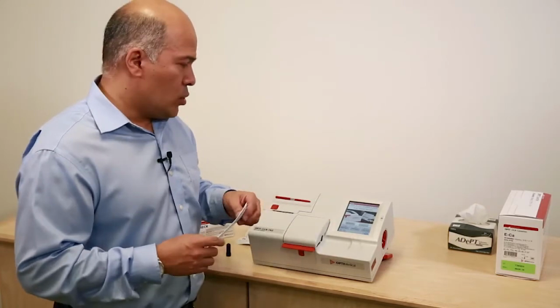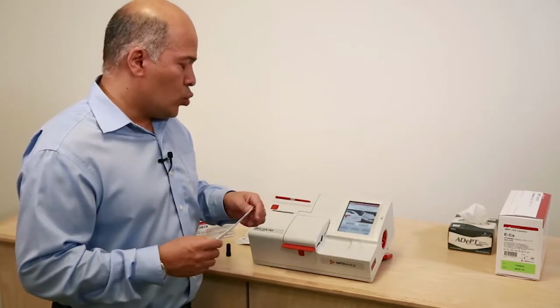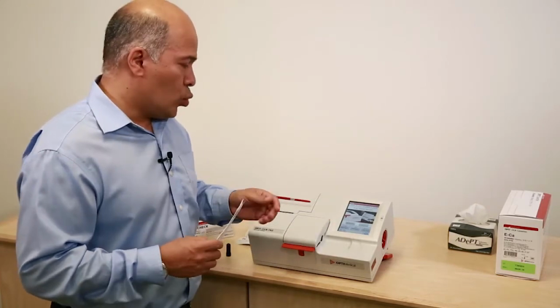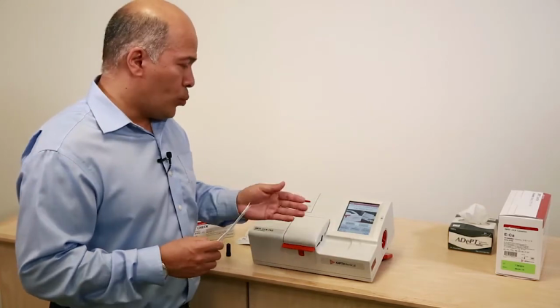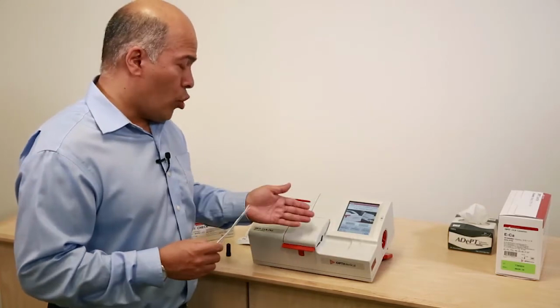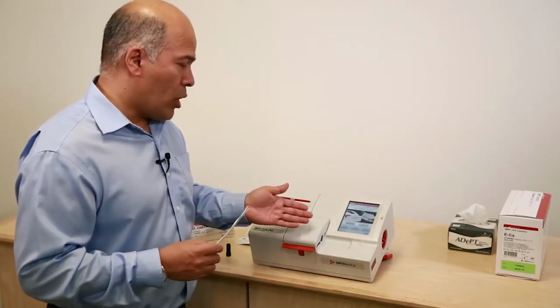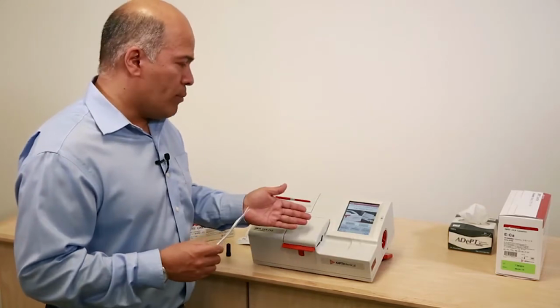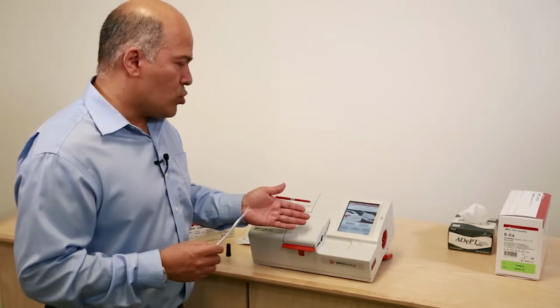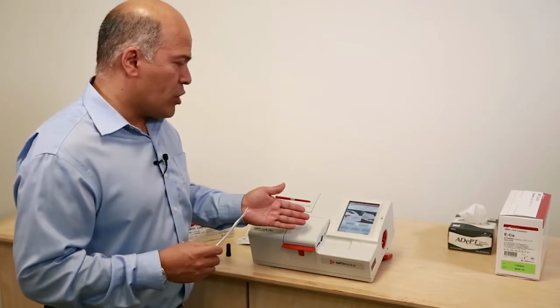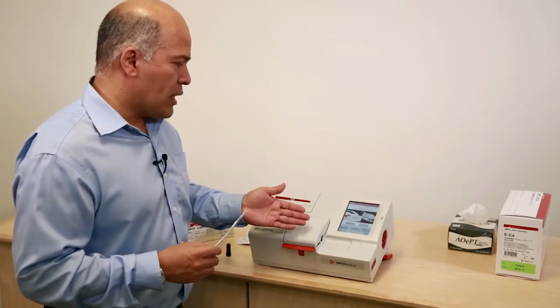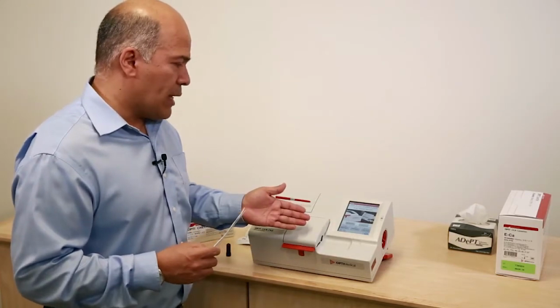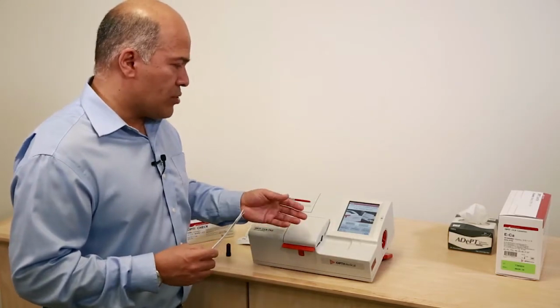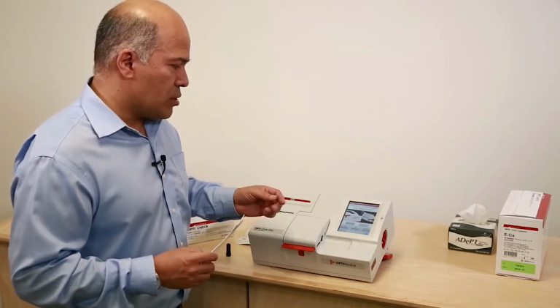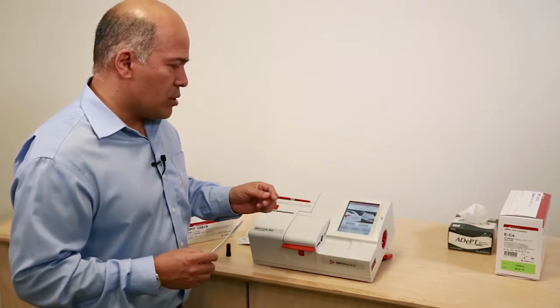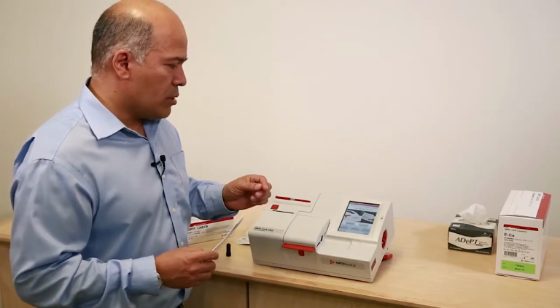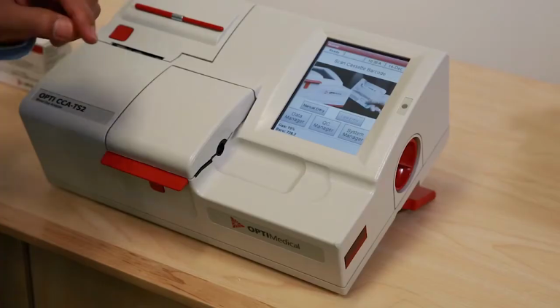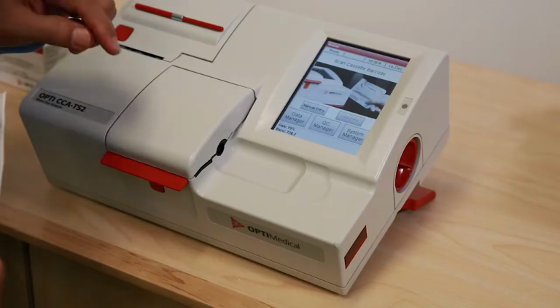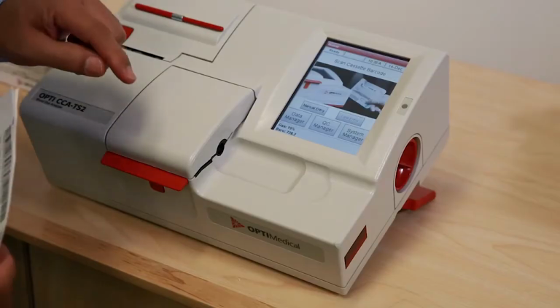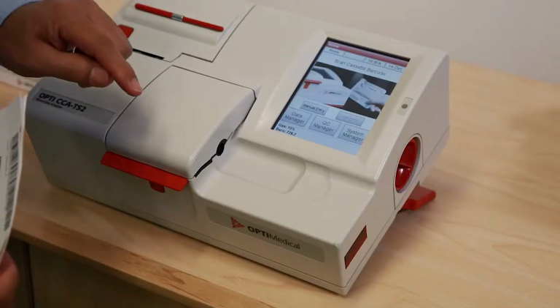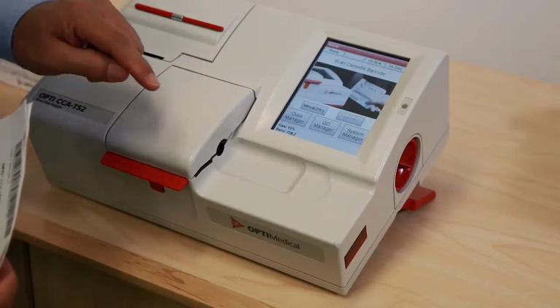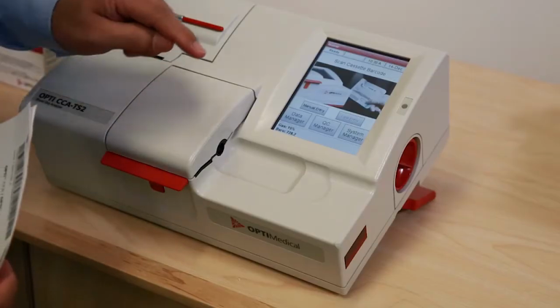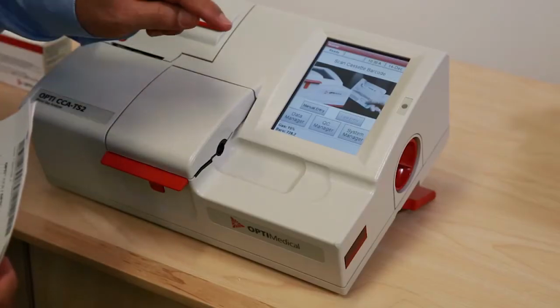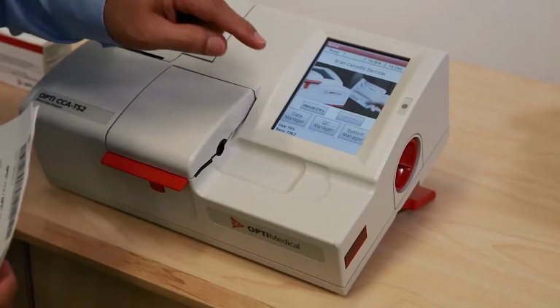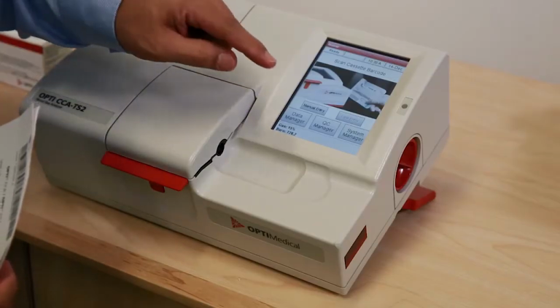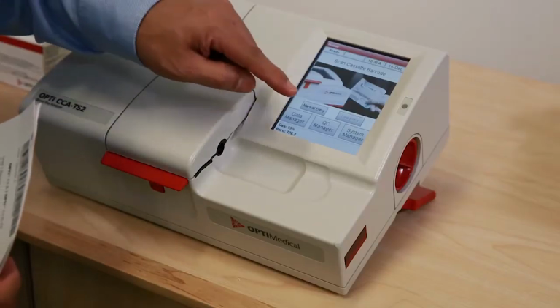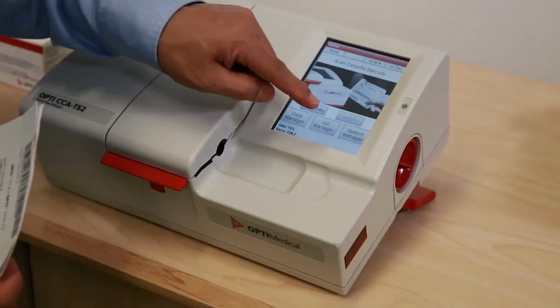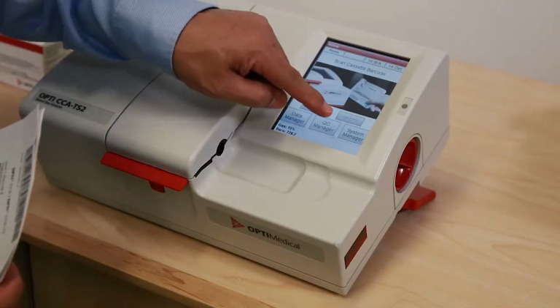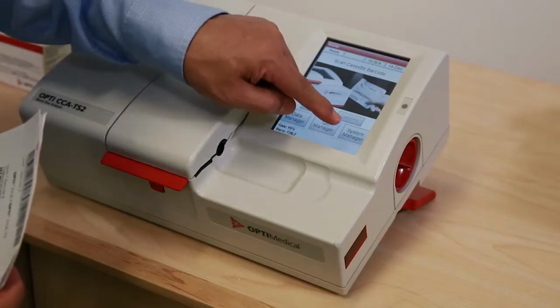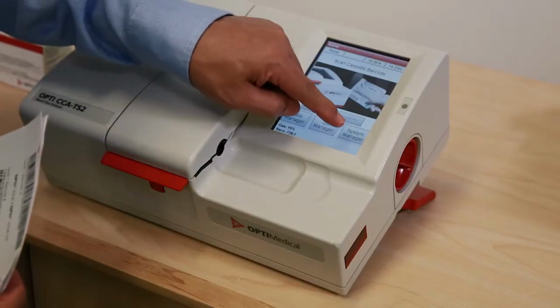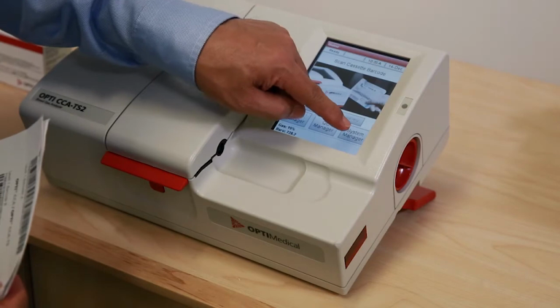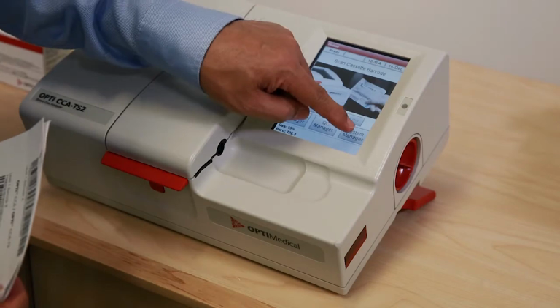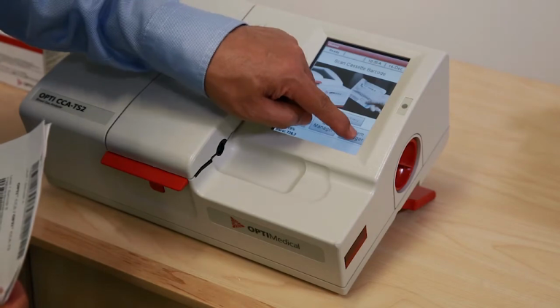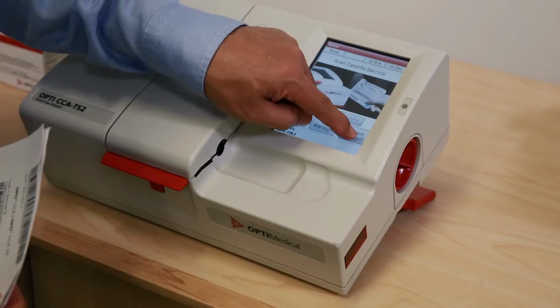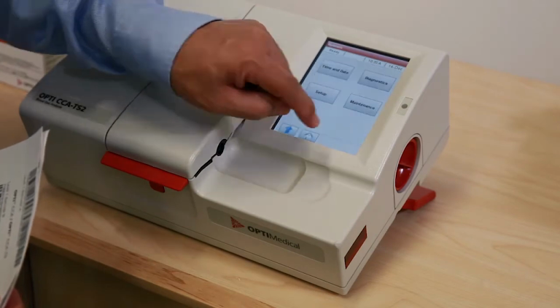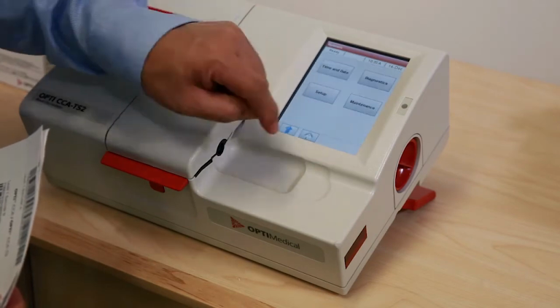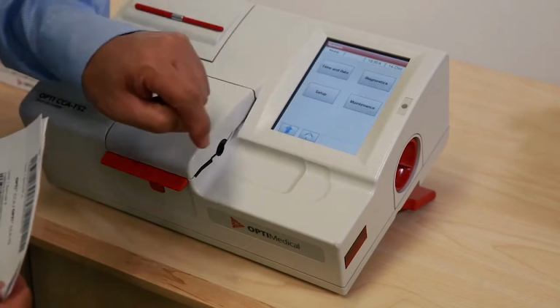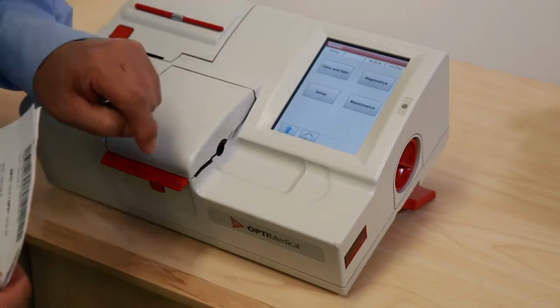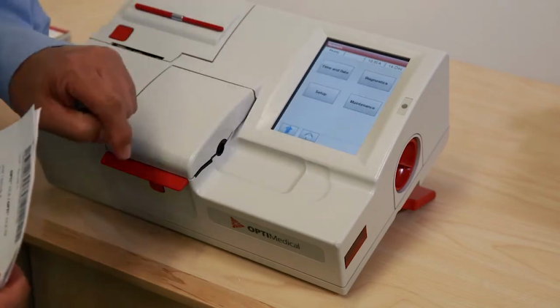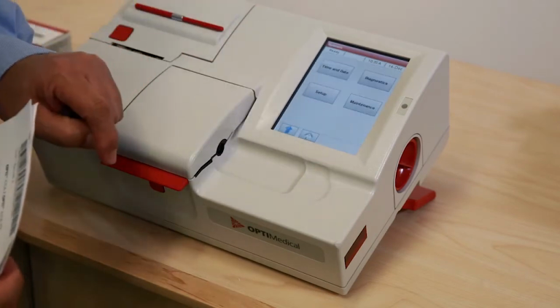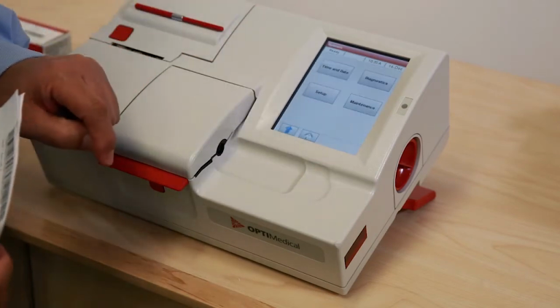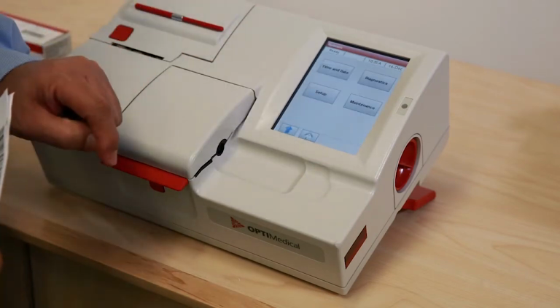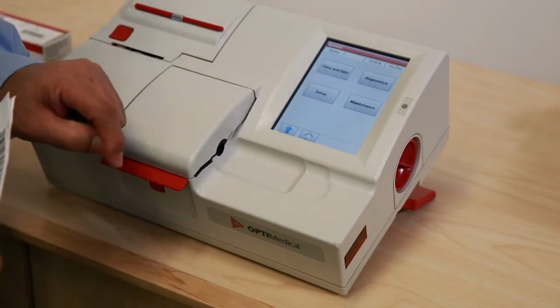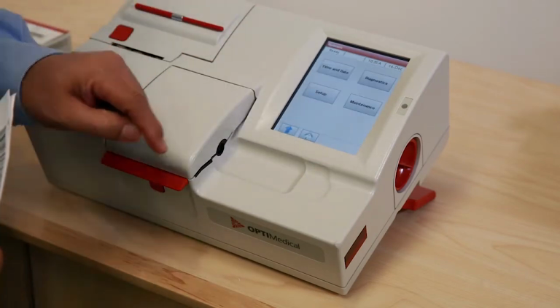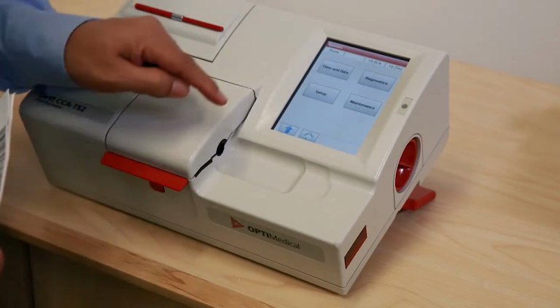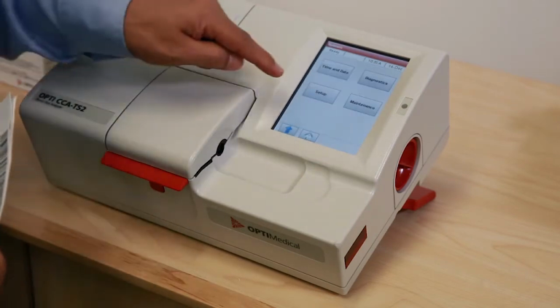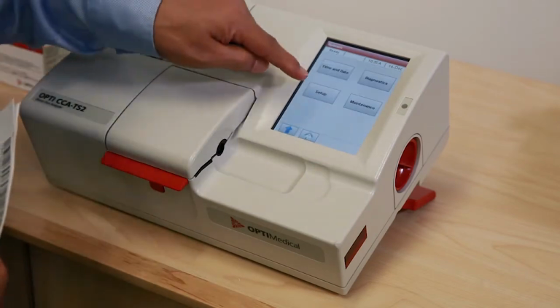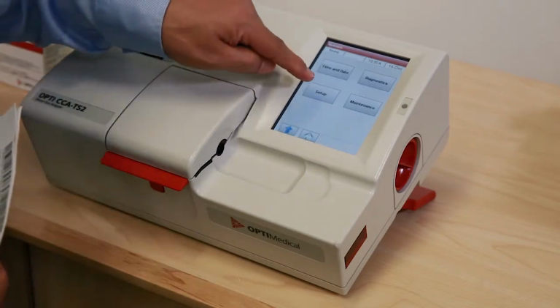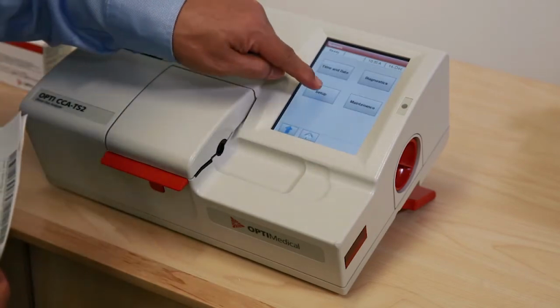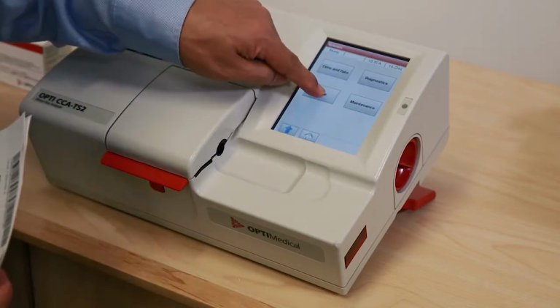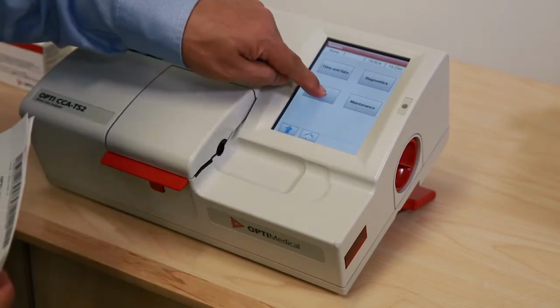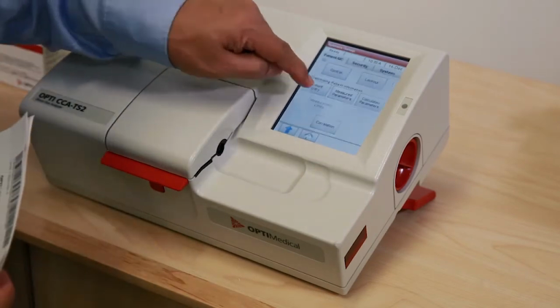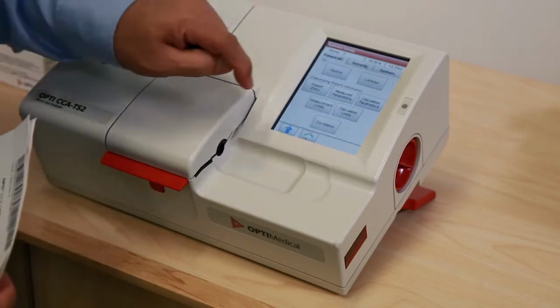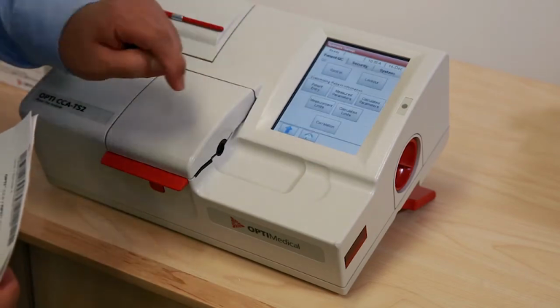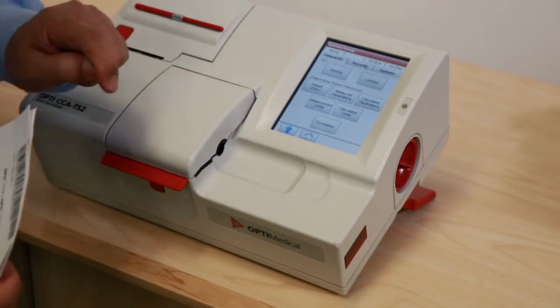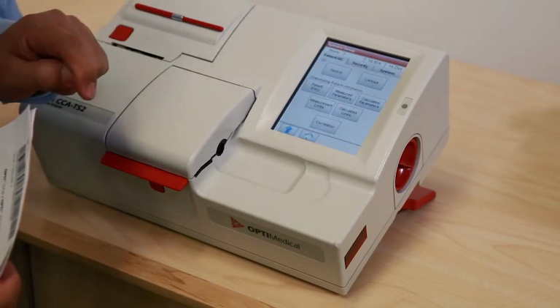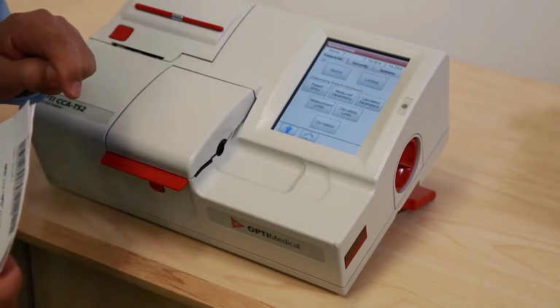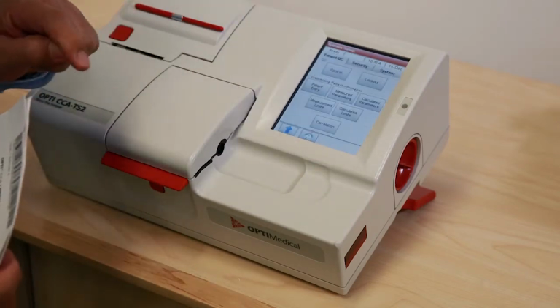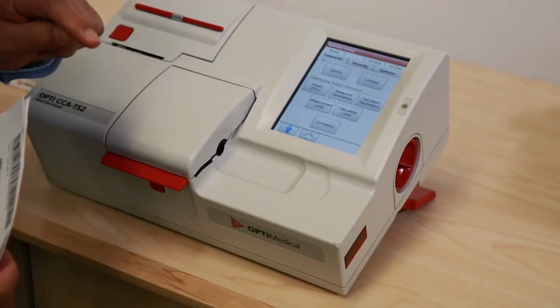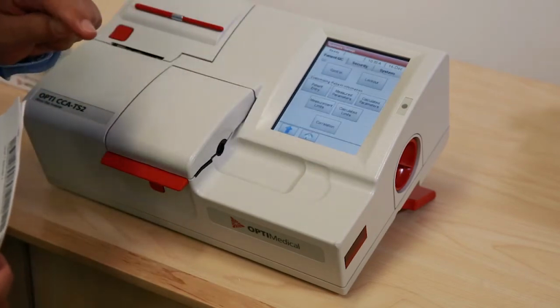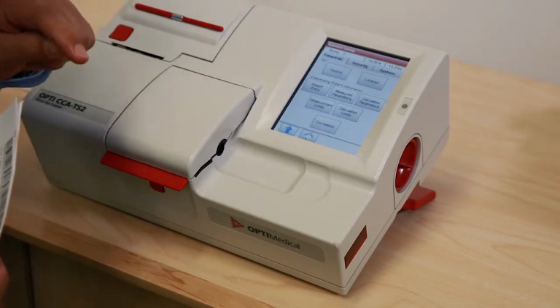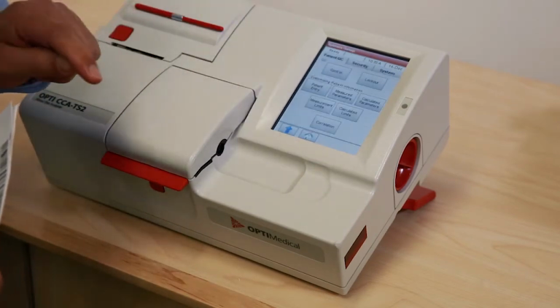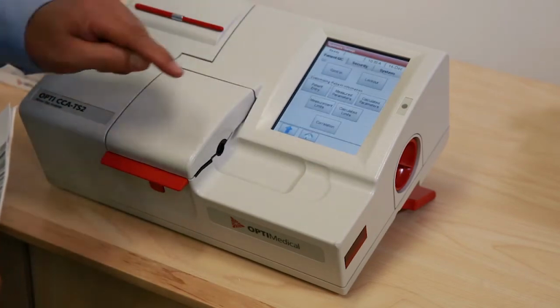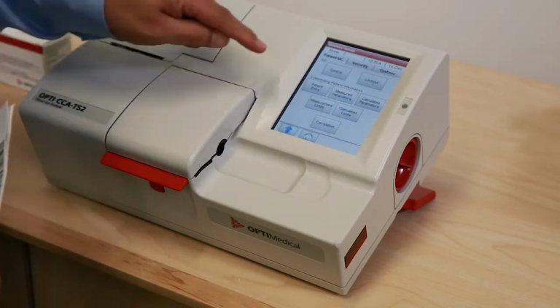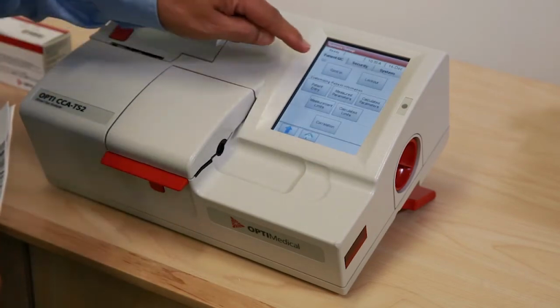To program into the analyzer, go to System Manager, then Setup, and select Control.